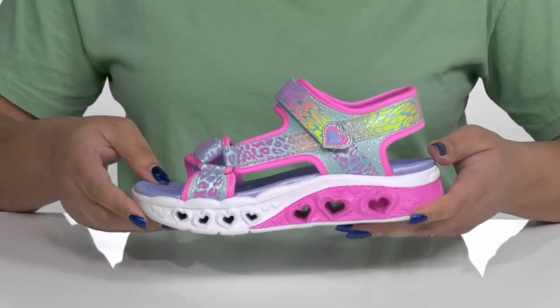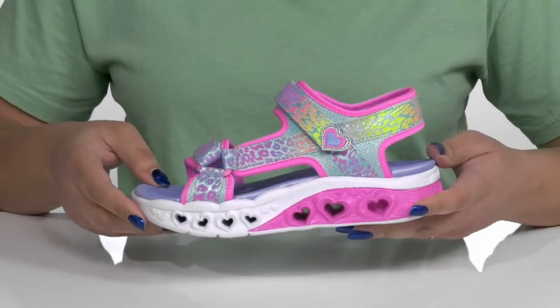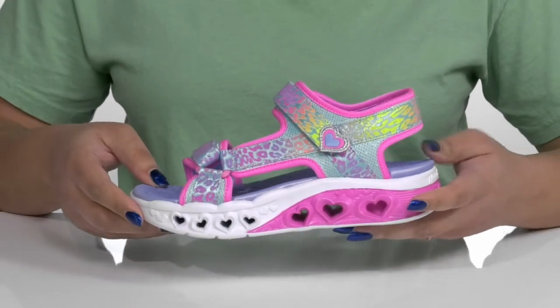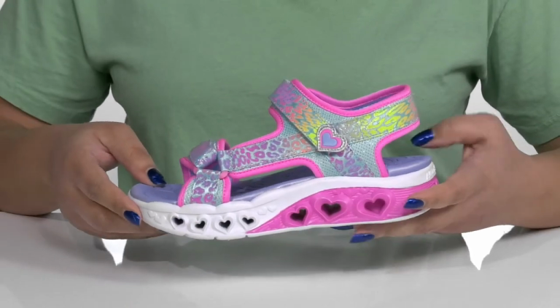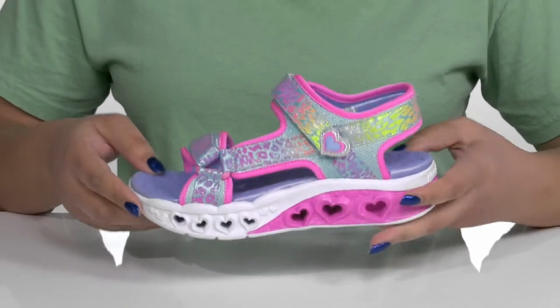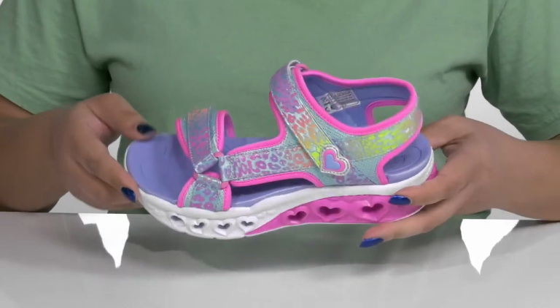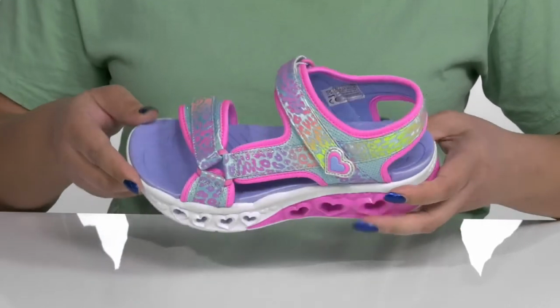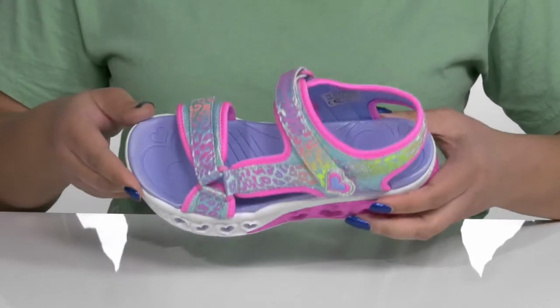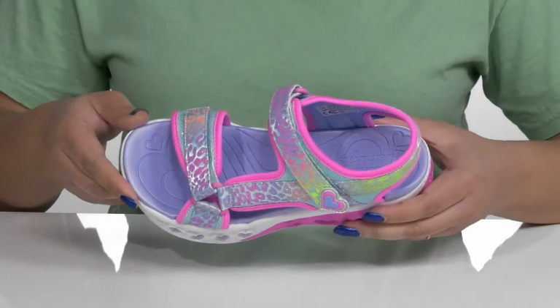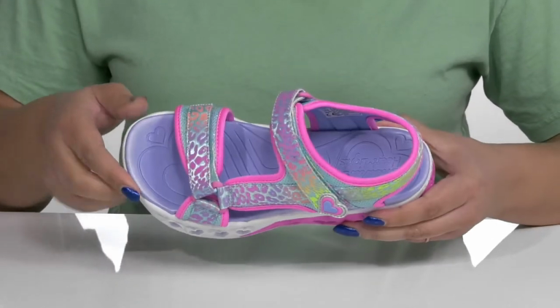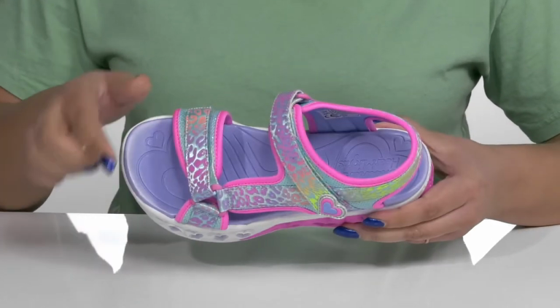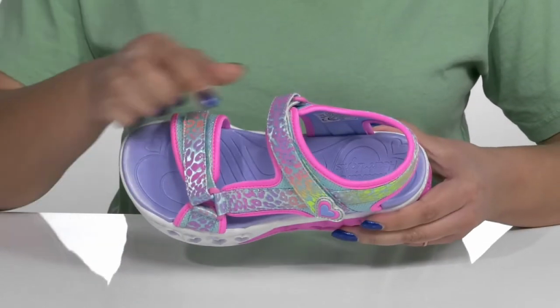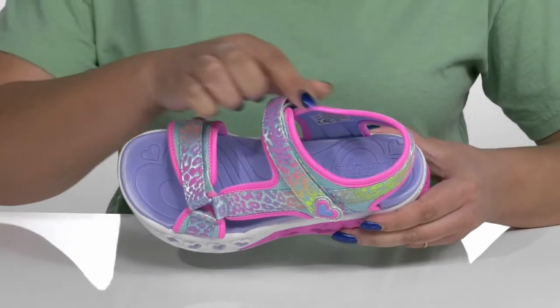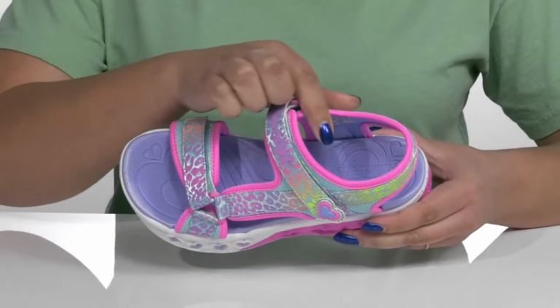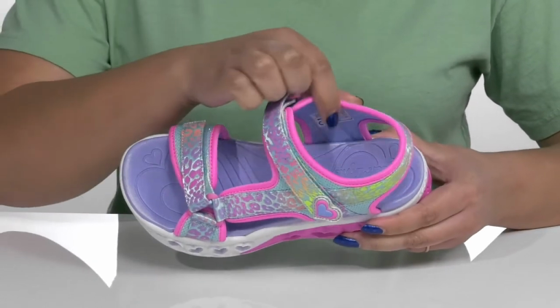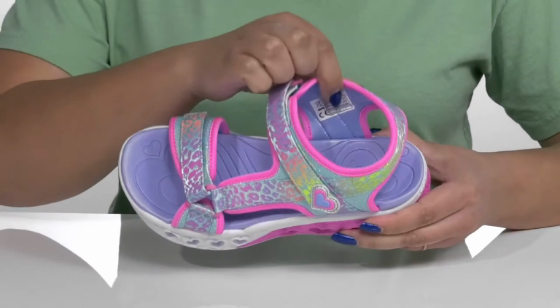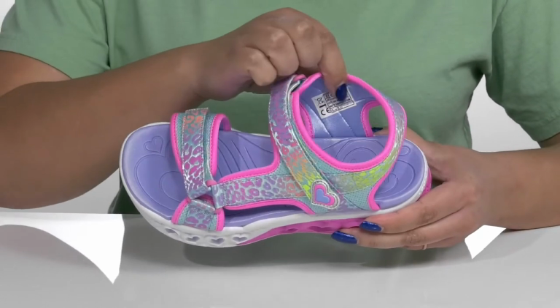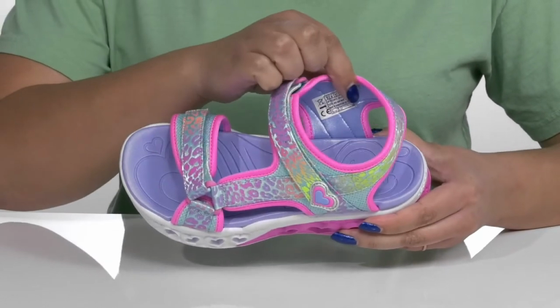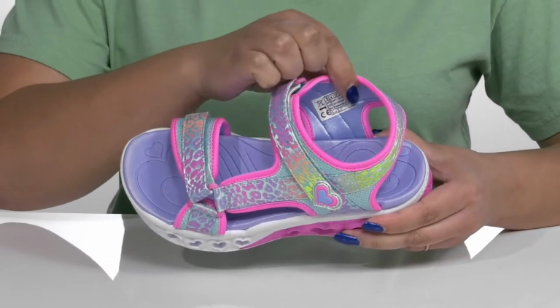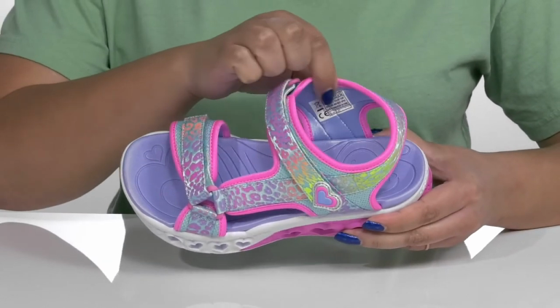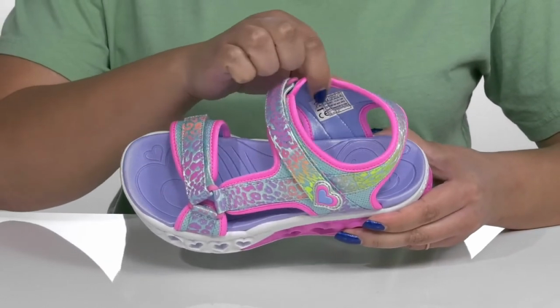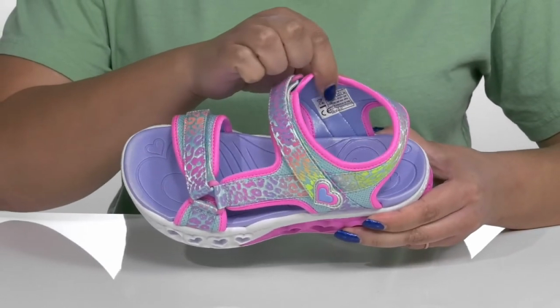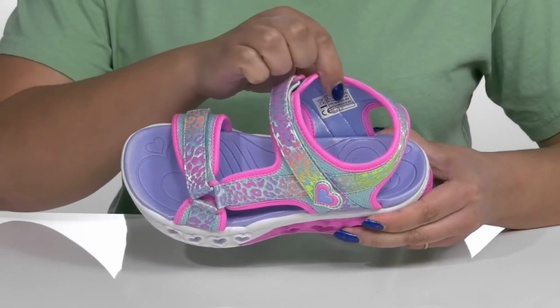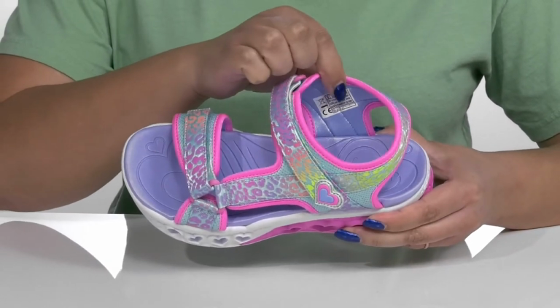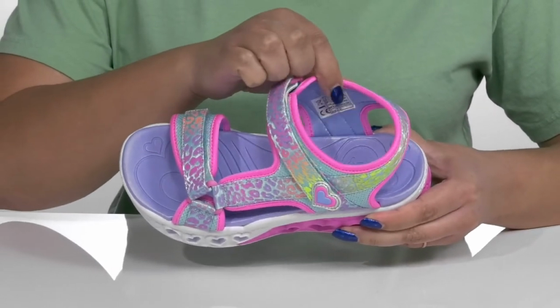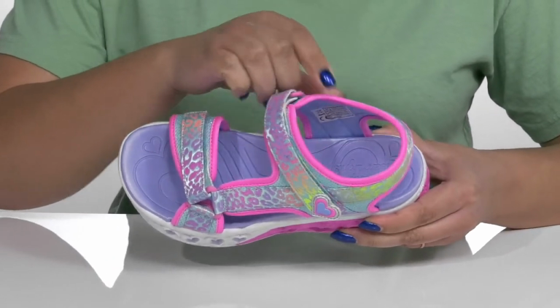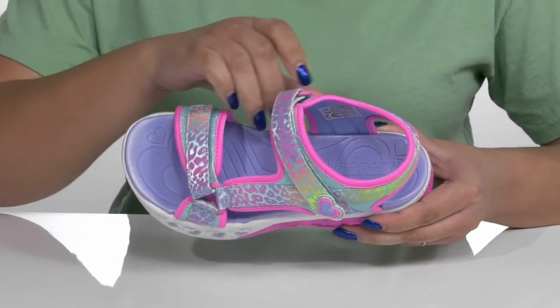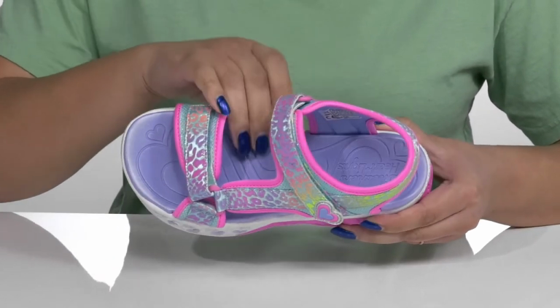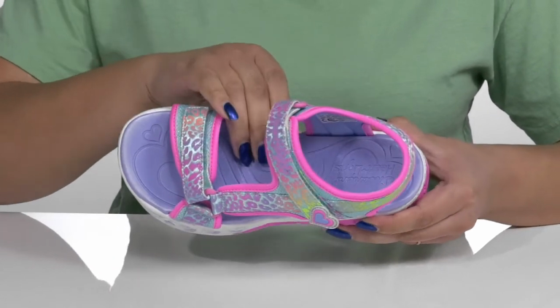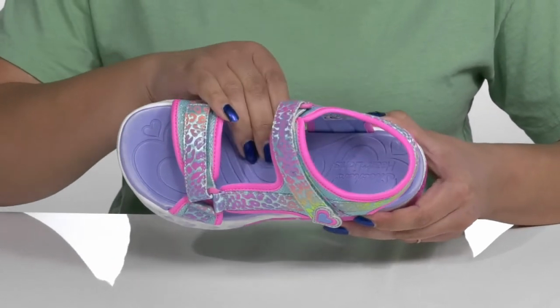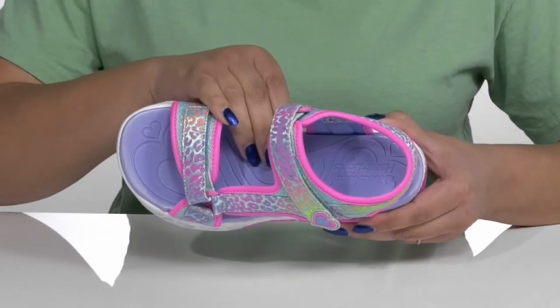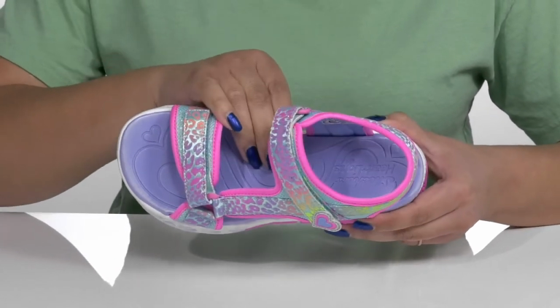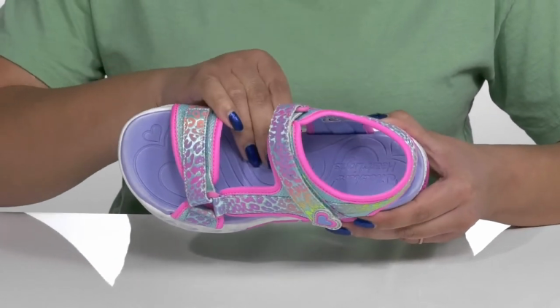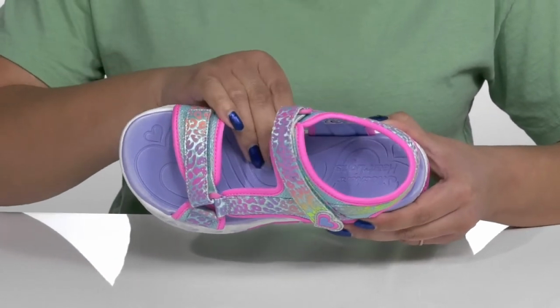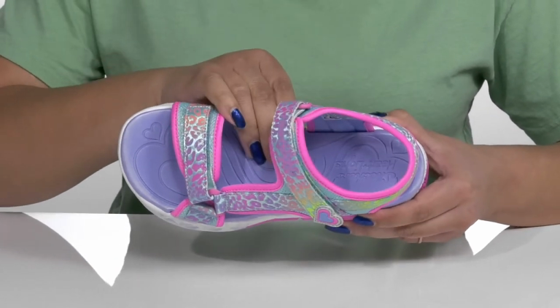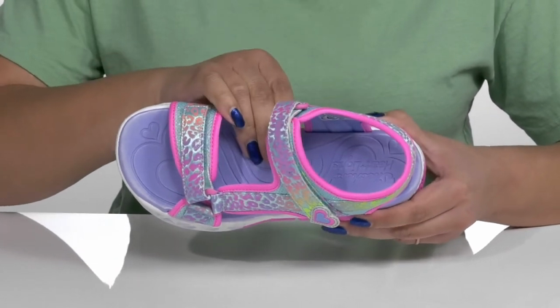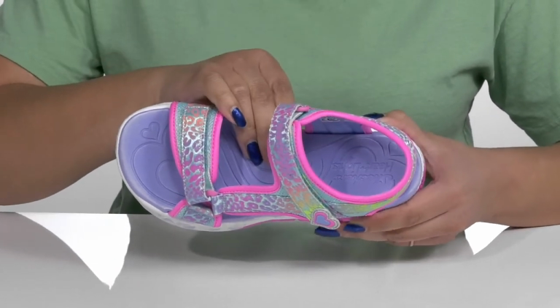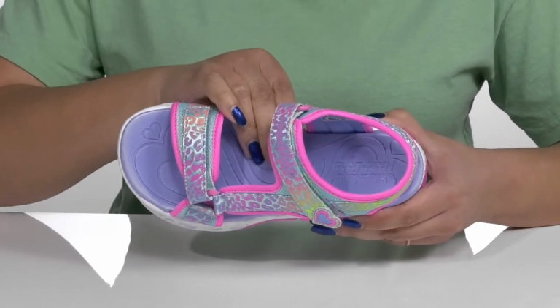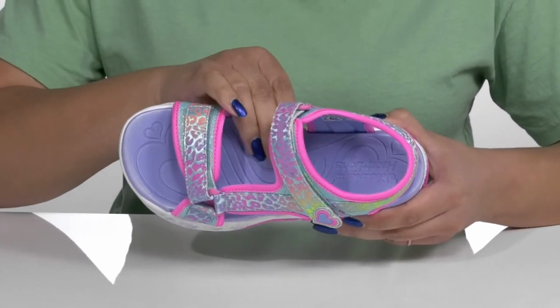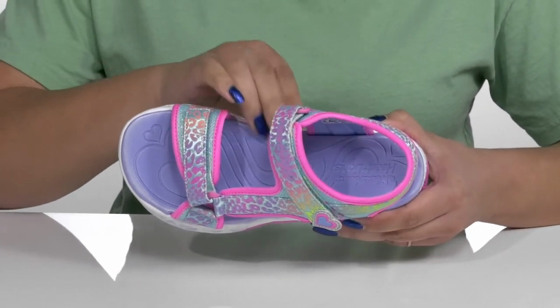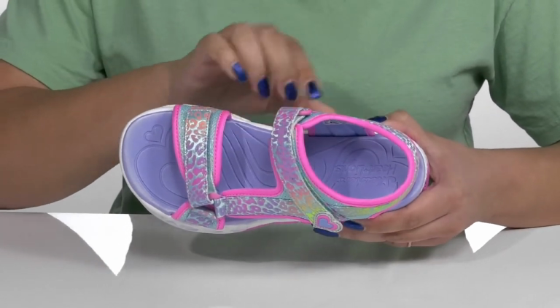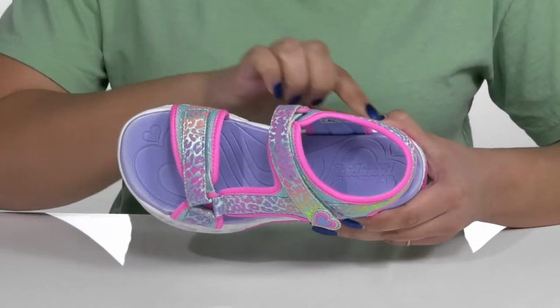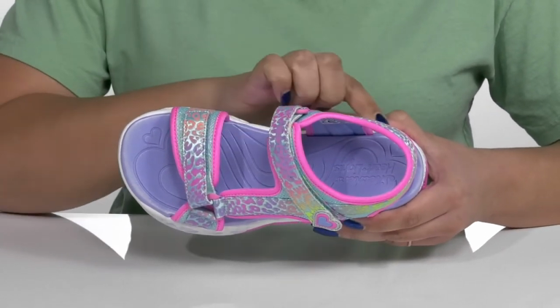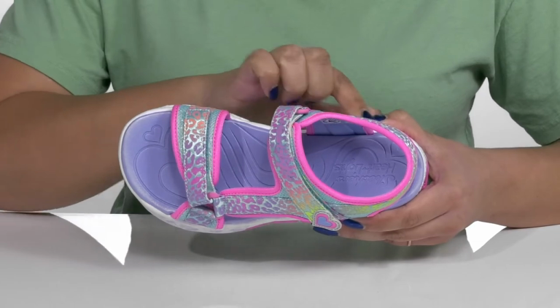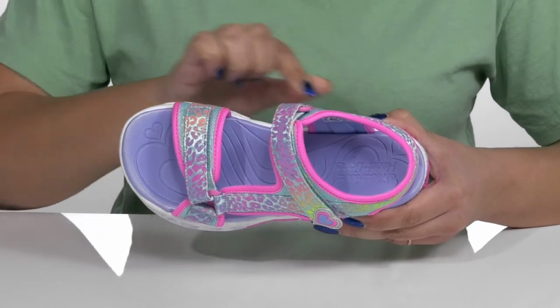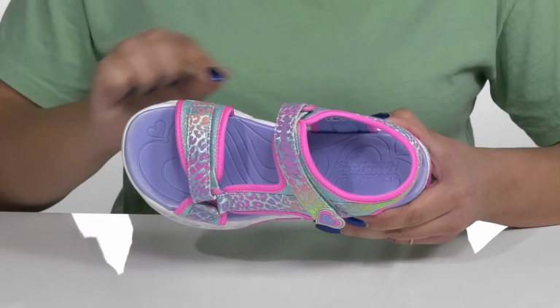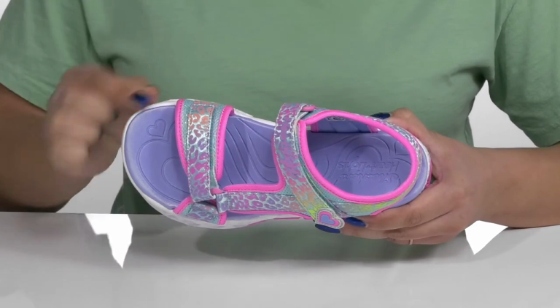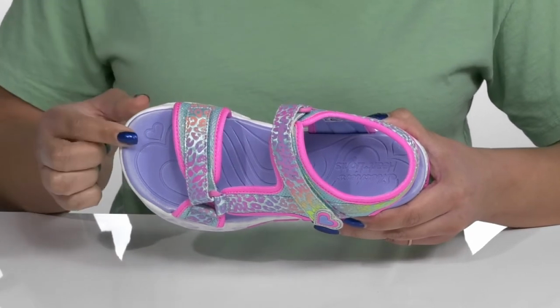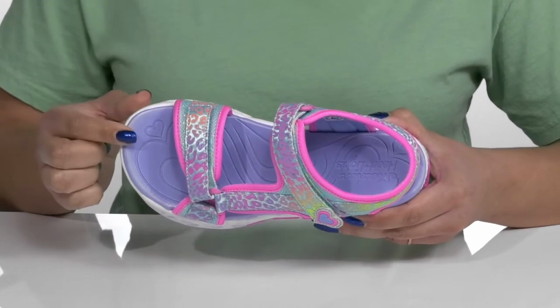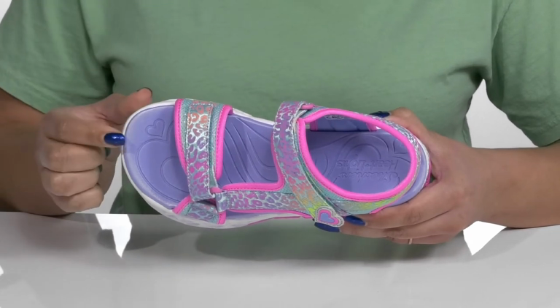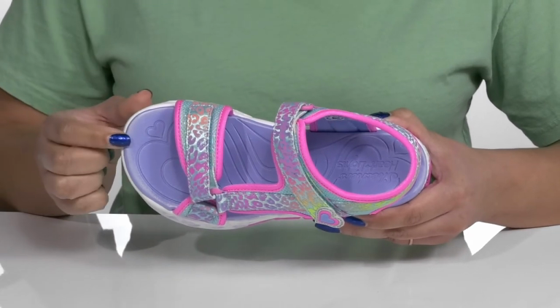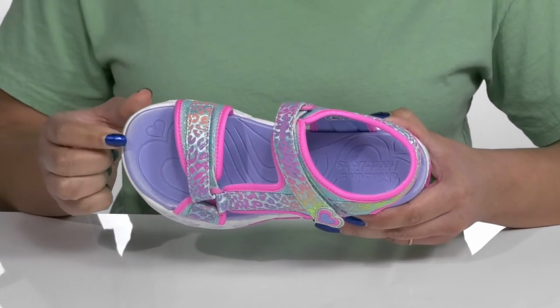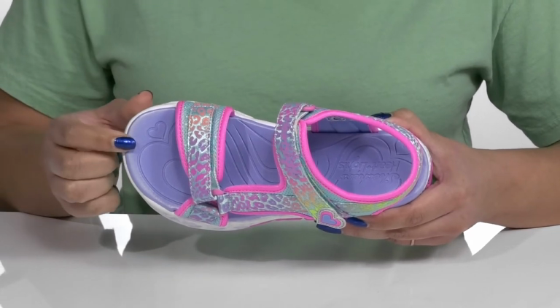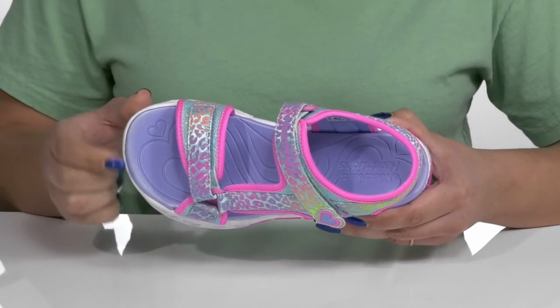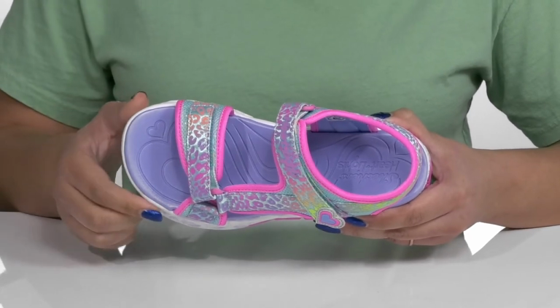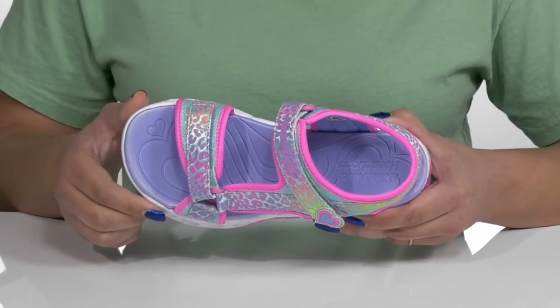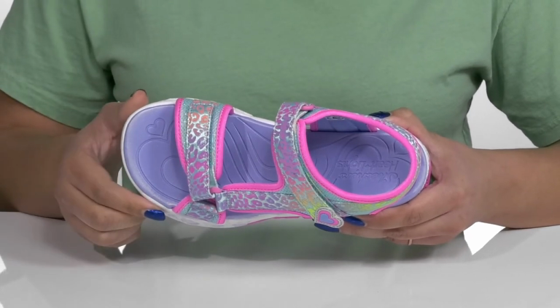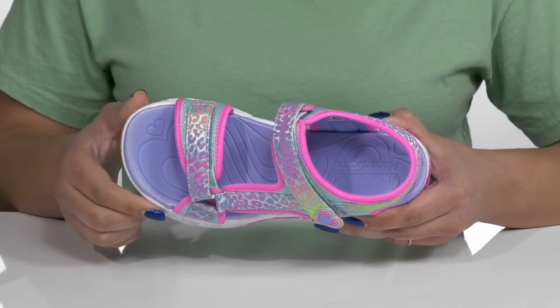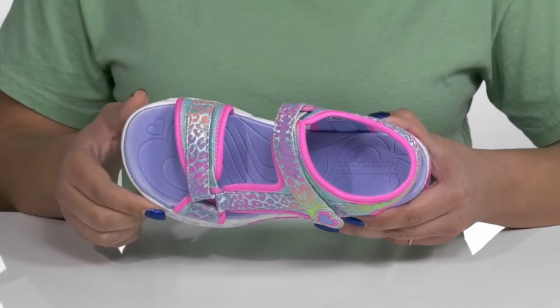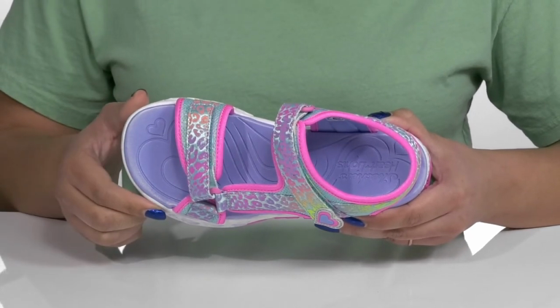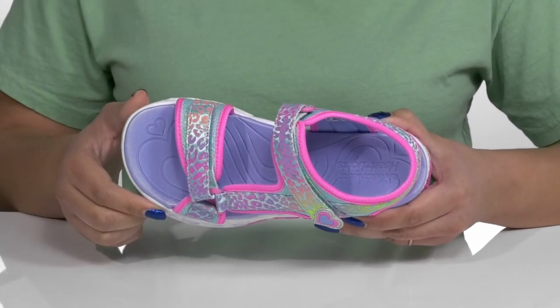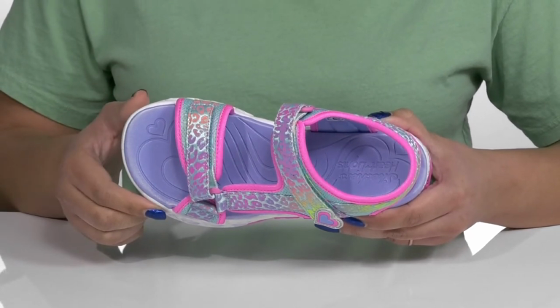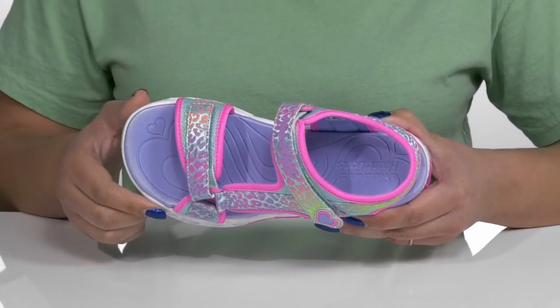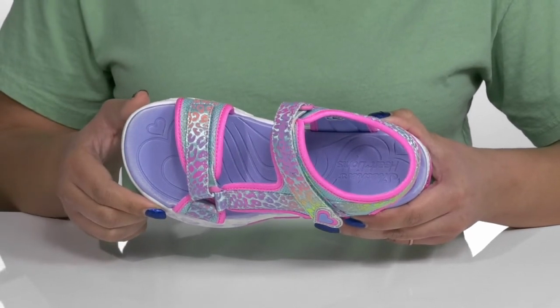Inside there is a textile and synthetic lining with a lightly cushioned footbed that is contoured to keep them comfortable all day.